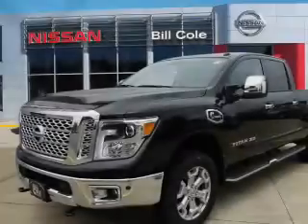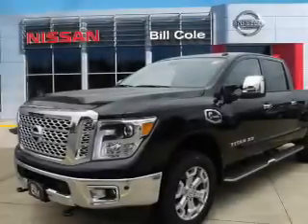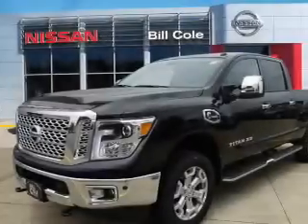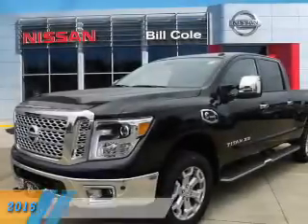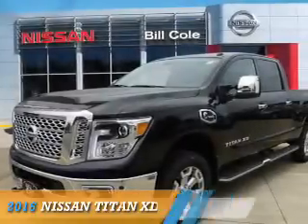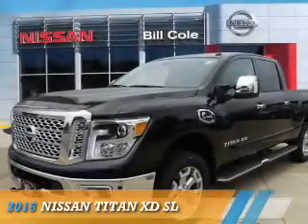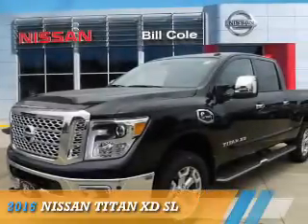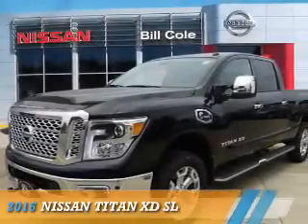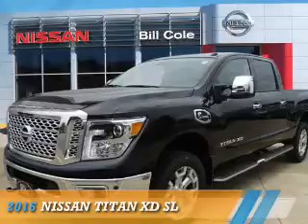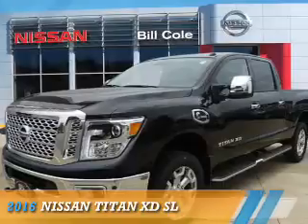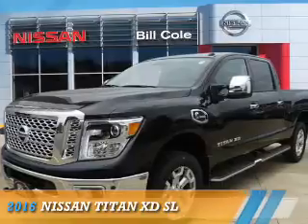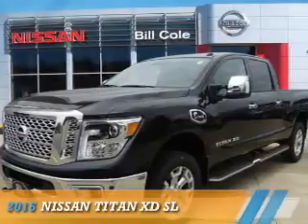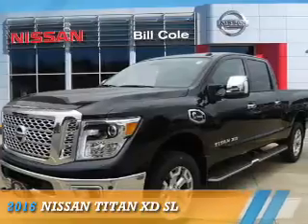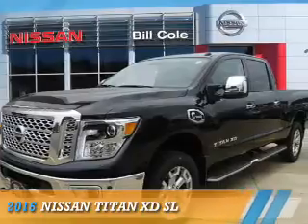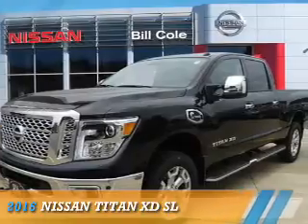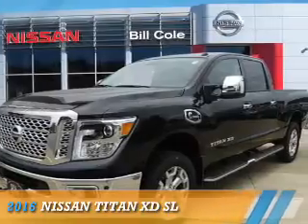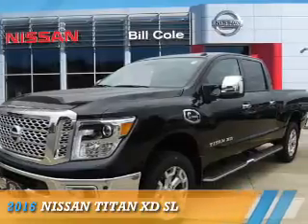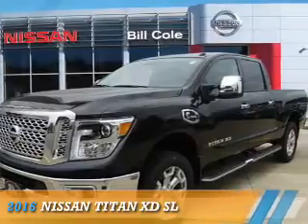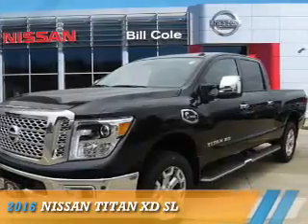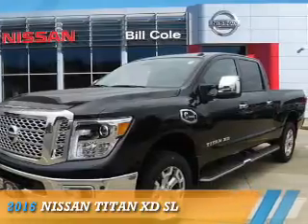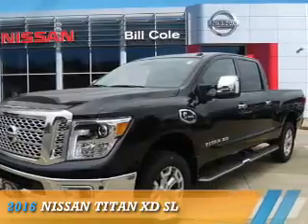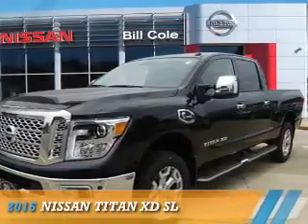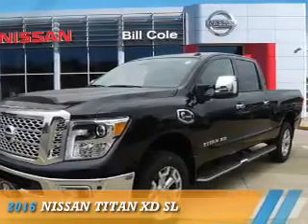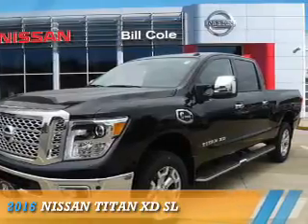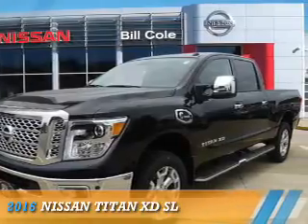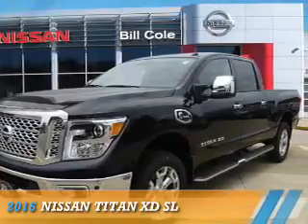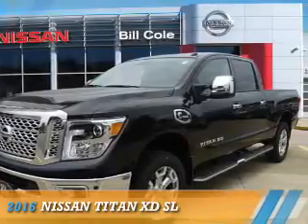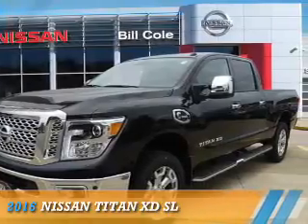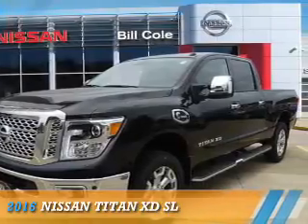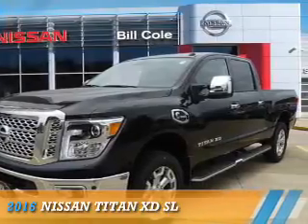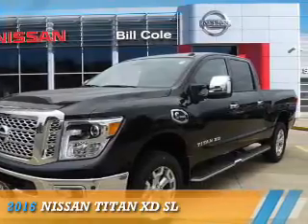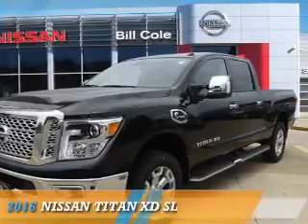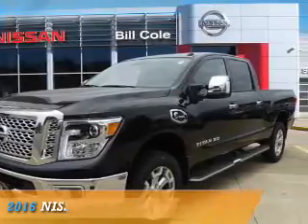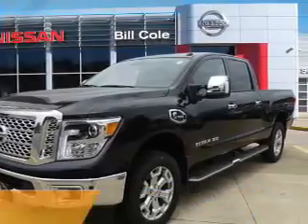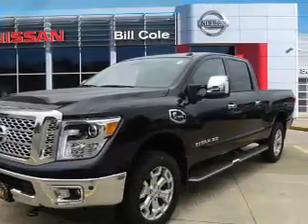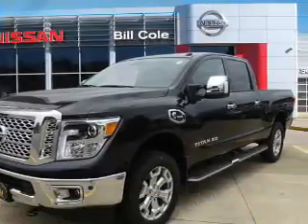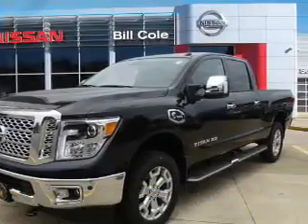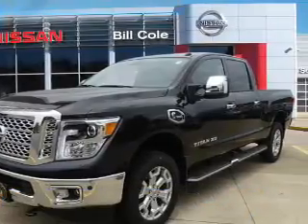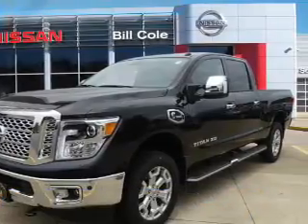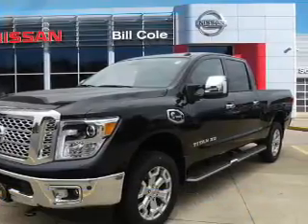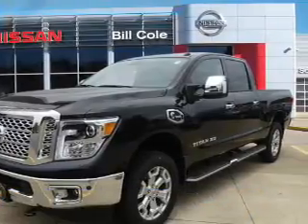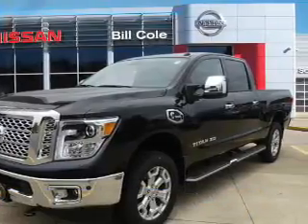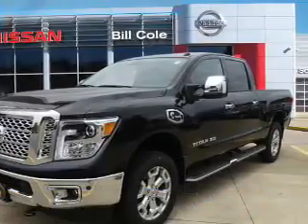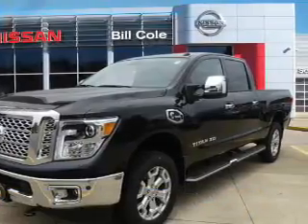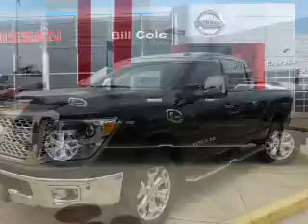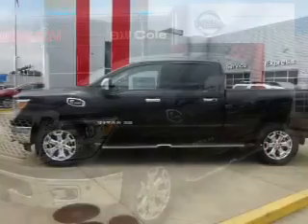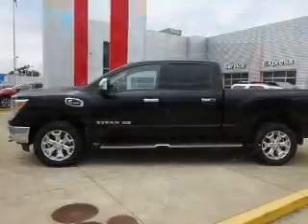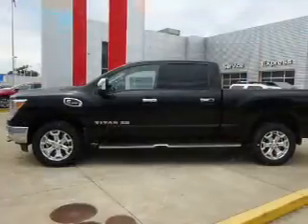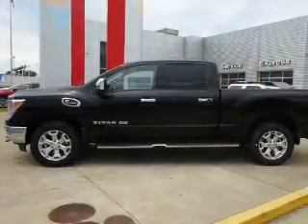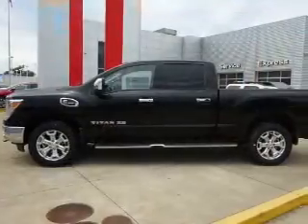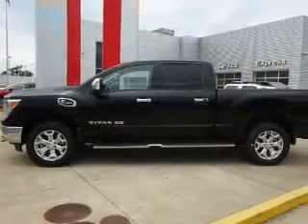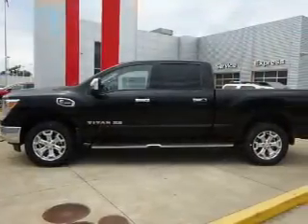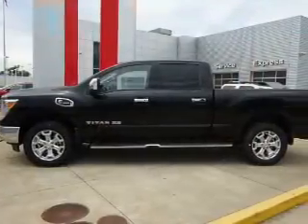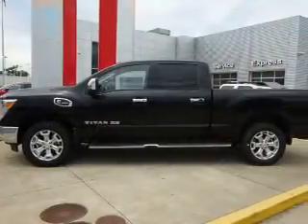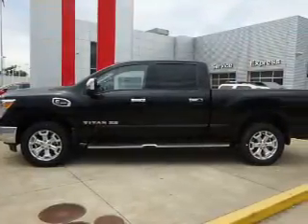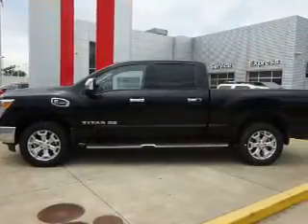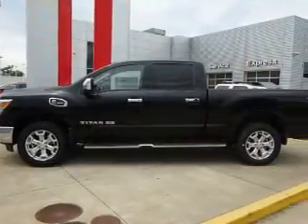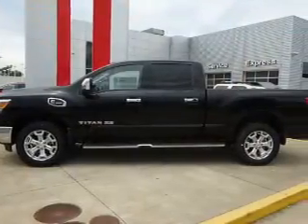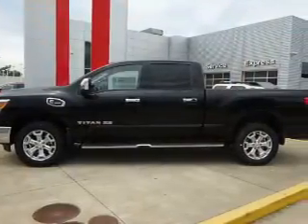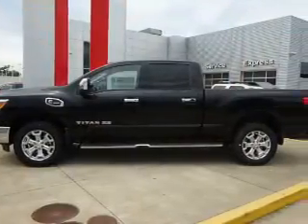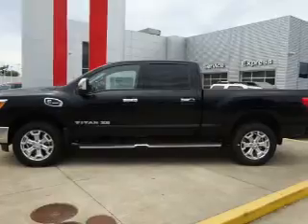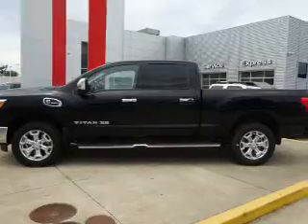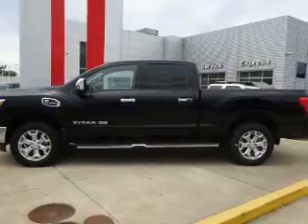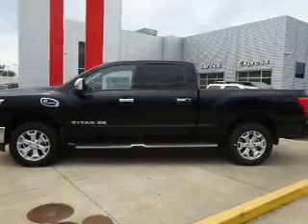This could be the vehicle you're looking for. It's powered by 4-wheel drive, a 5-liter, 8-cylinder engine.